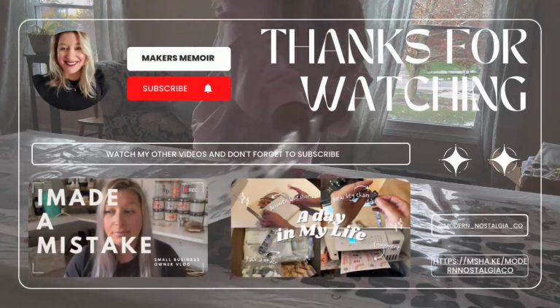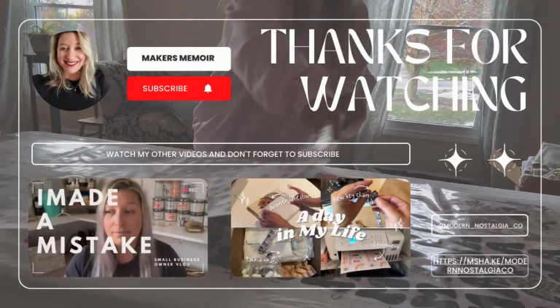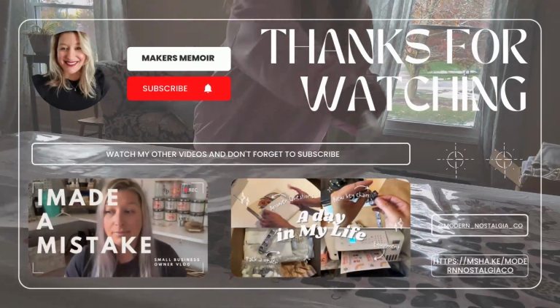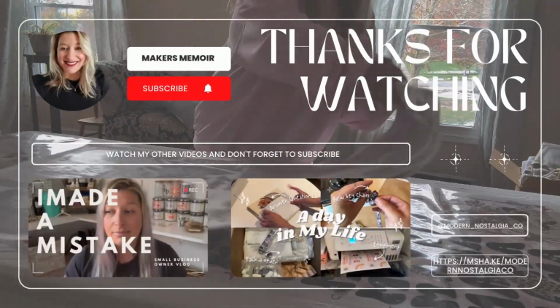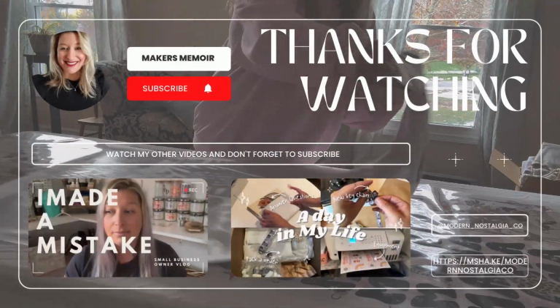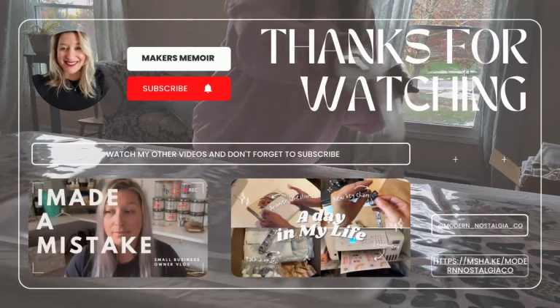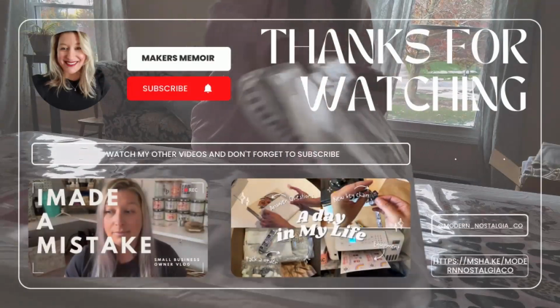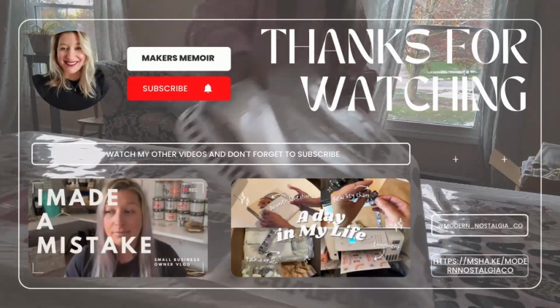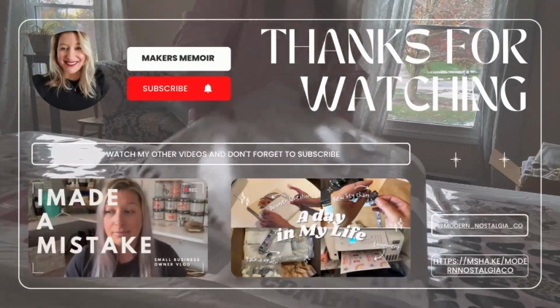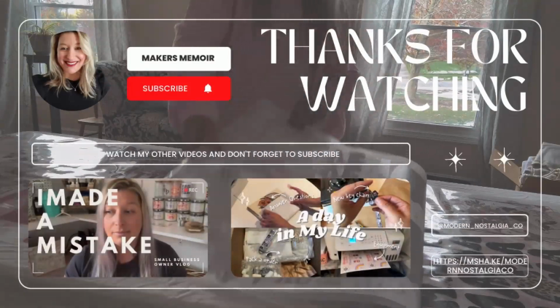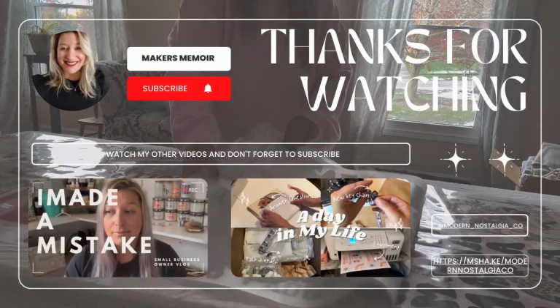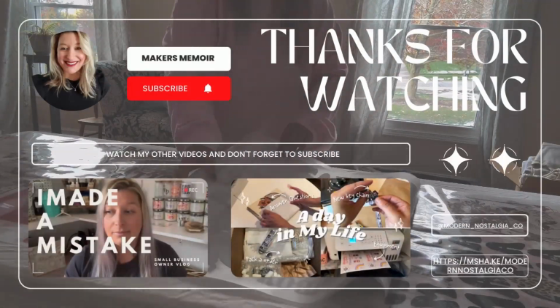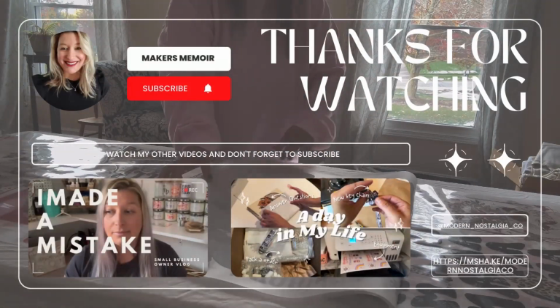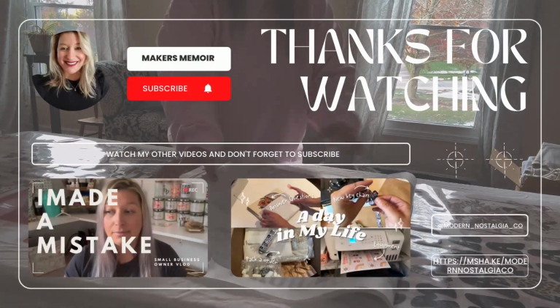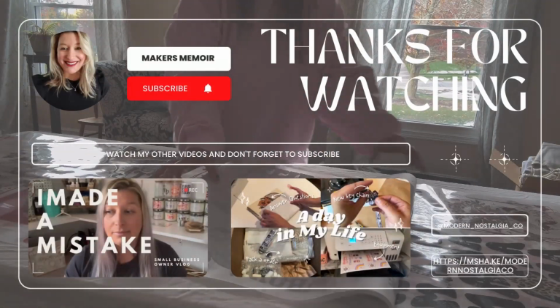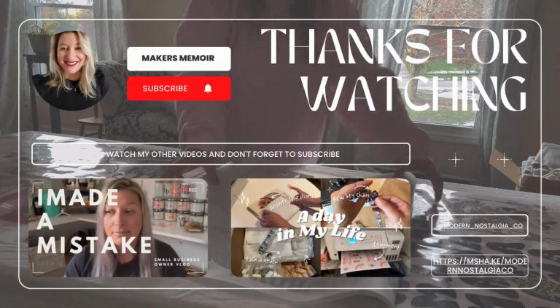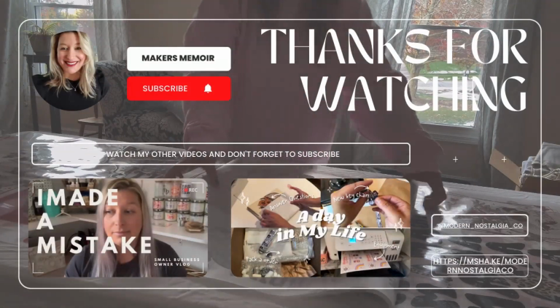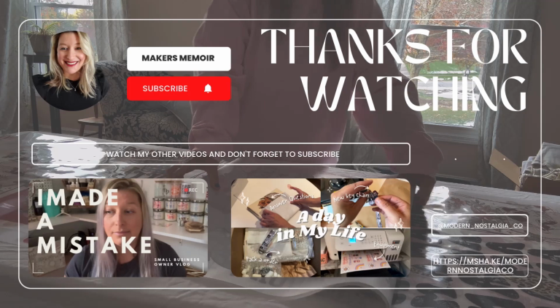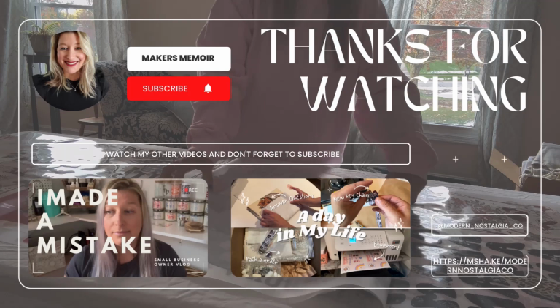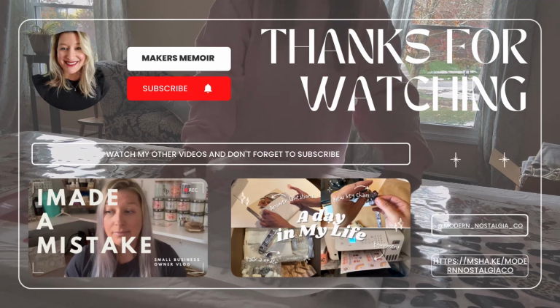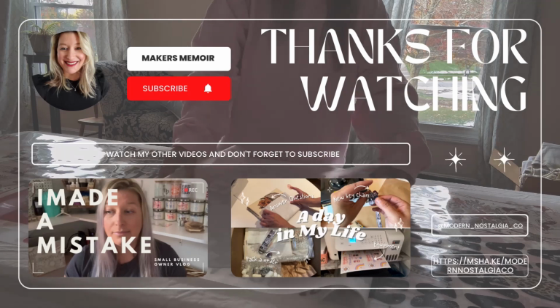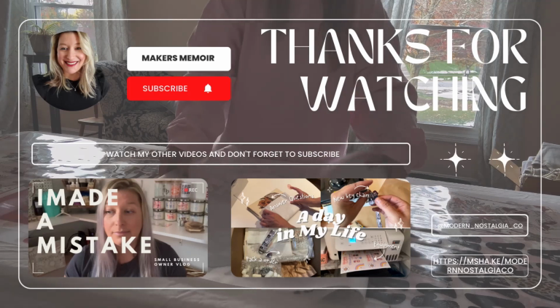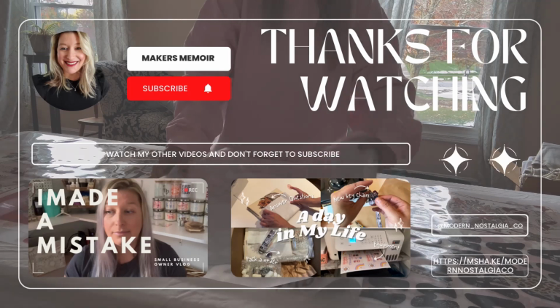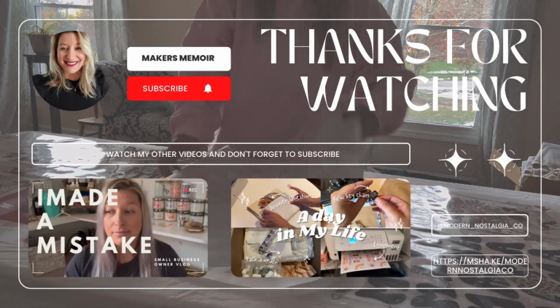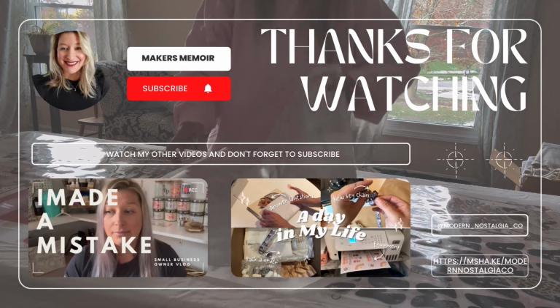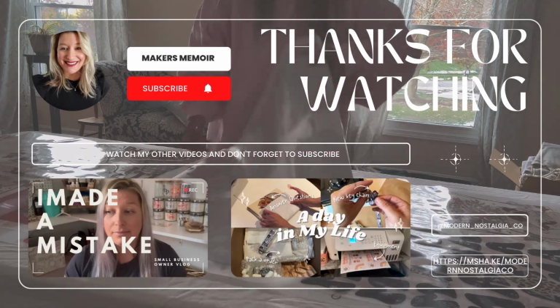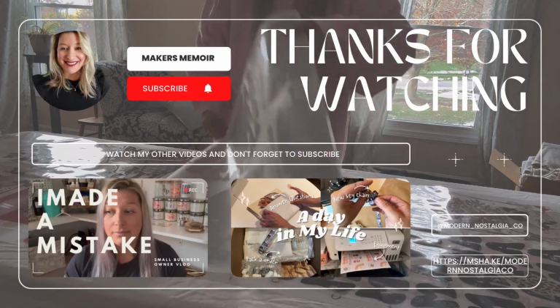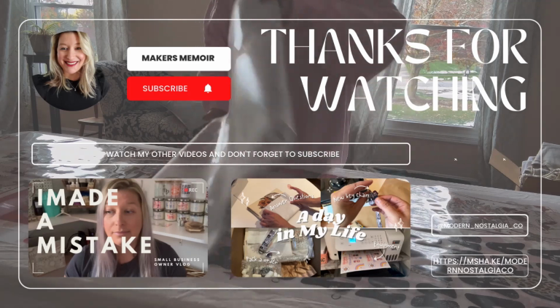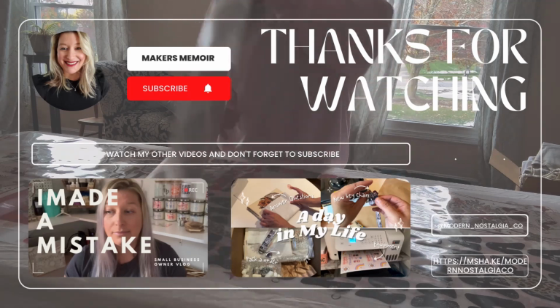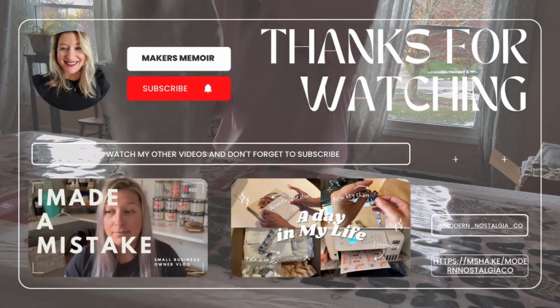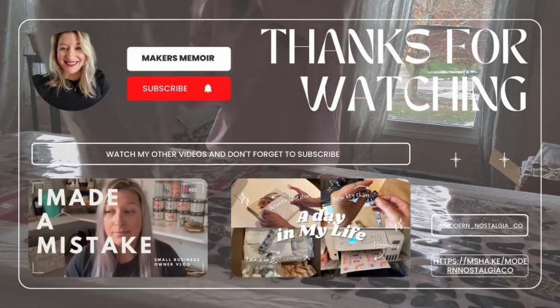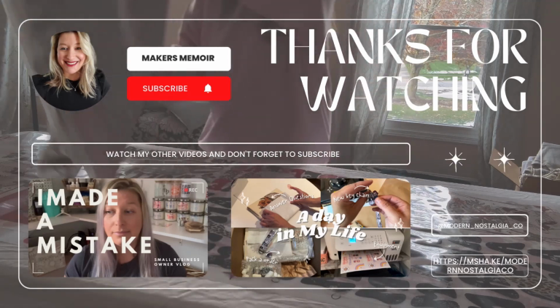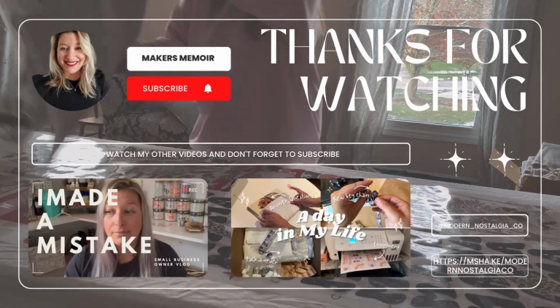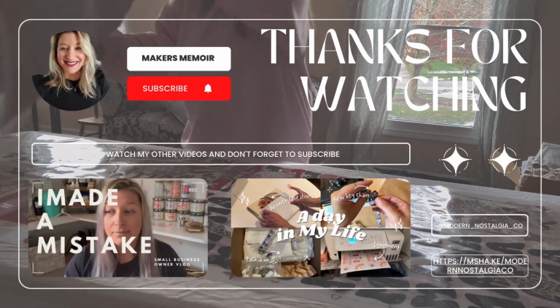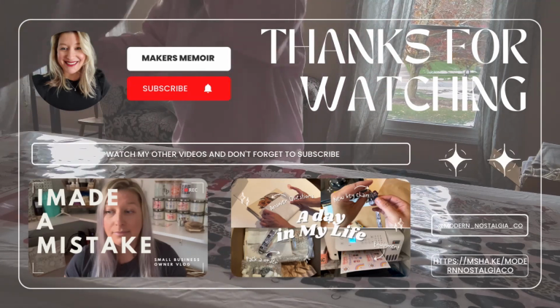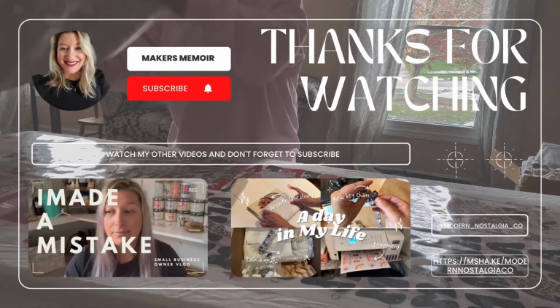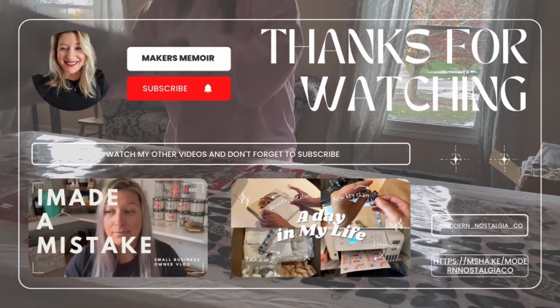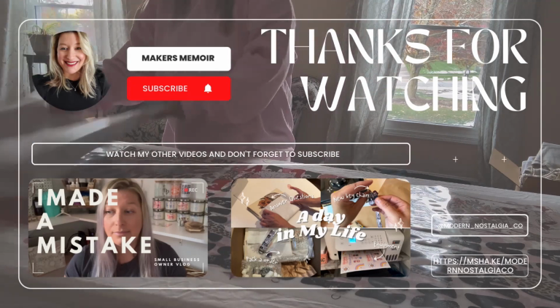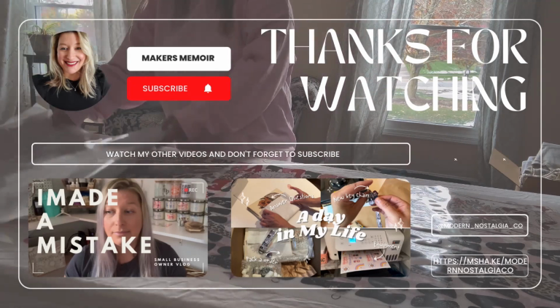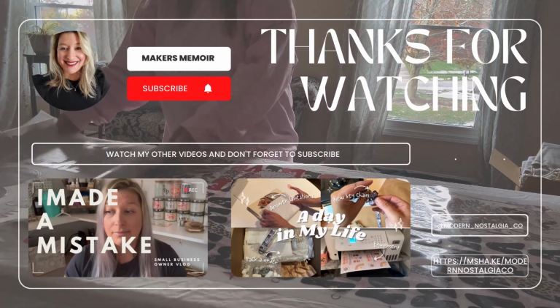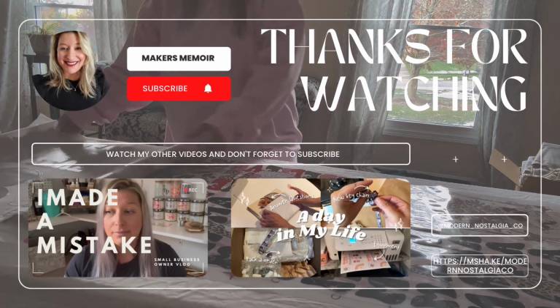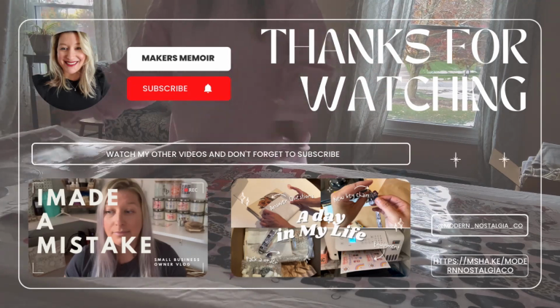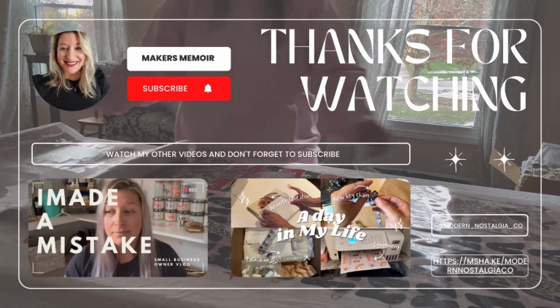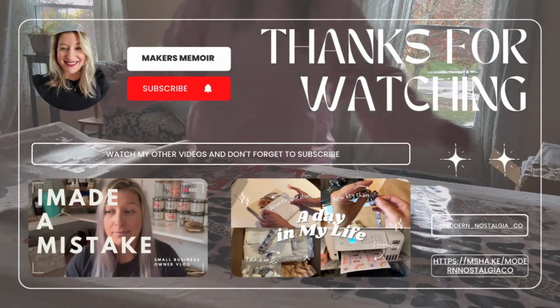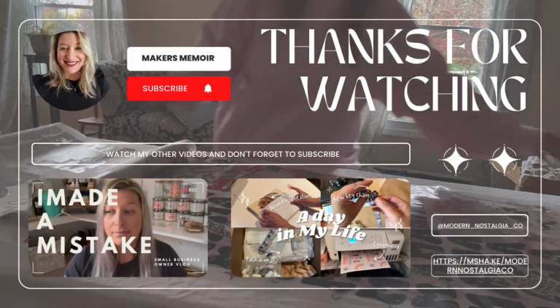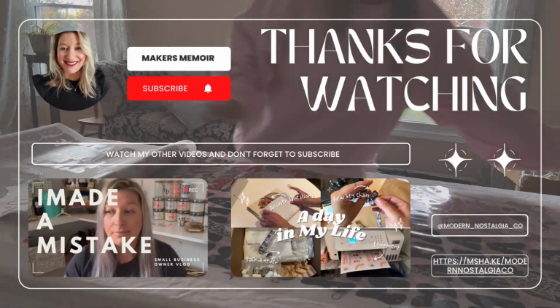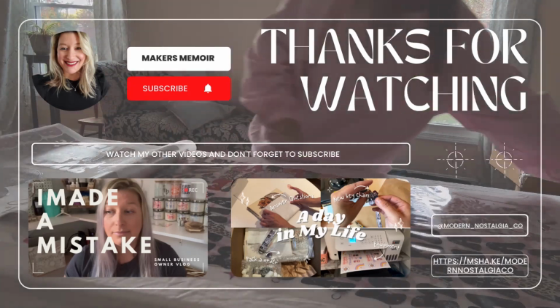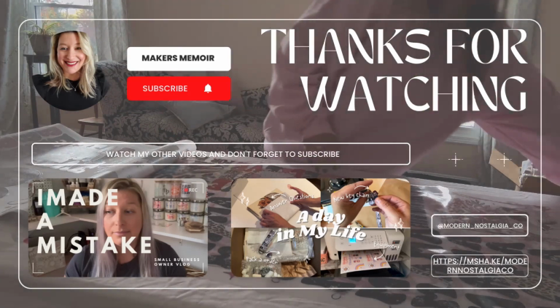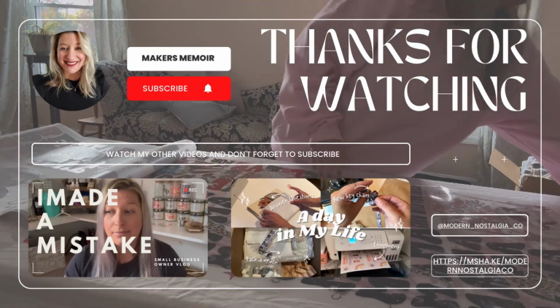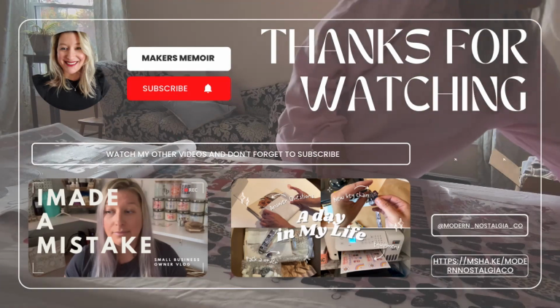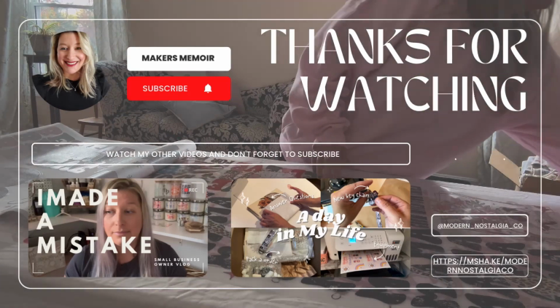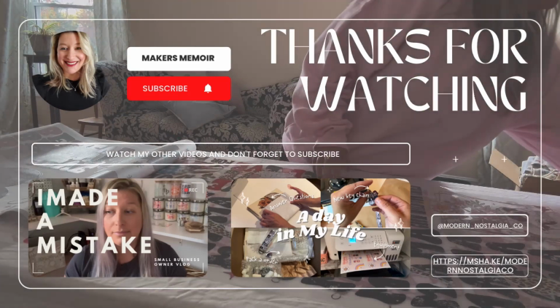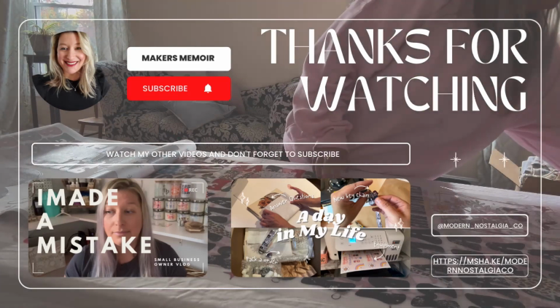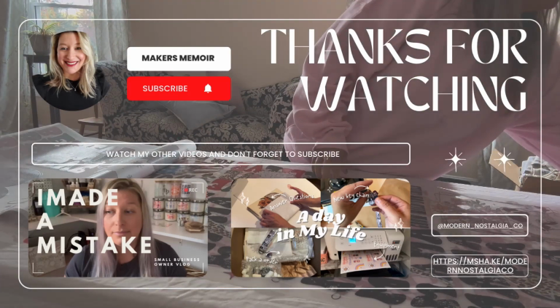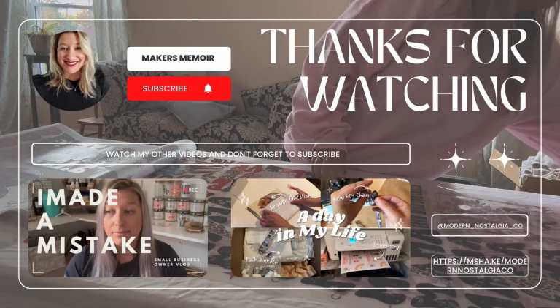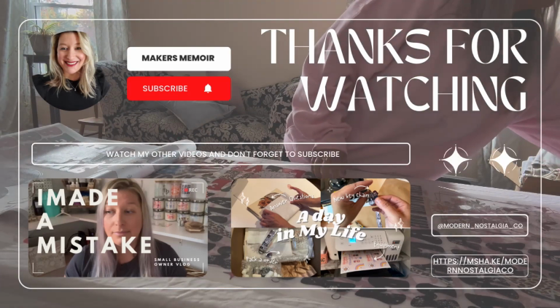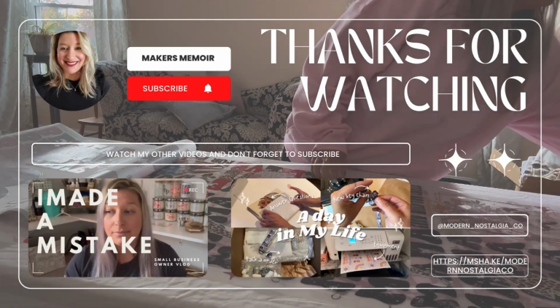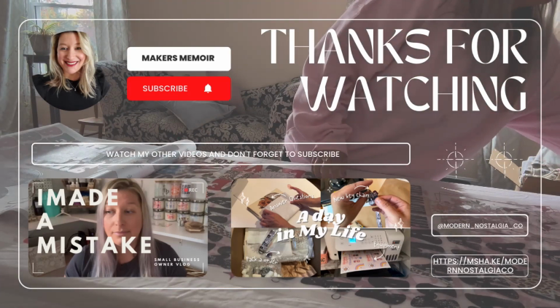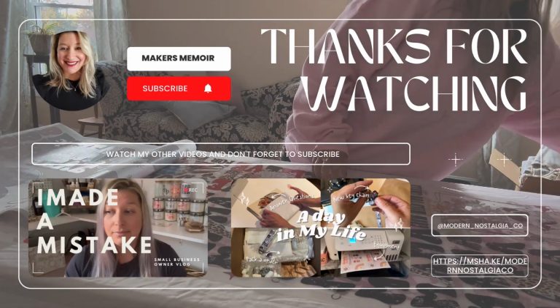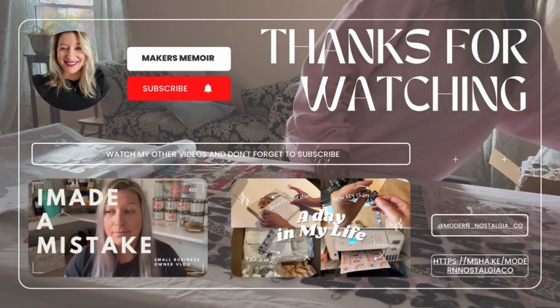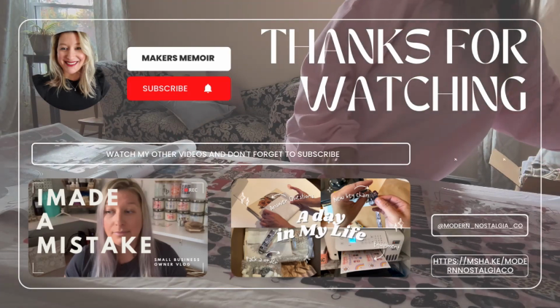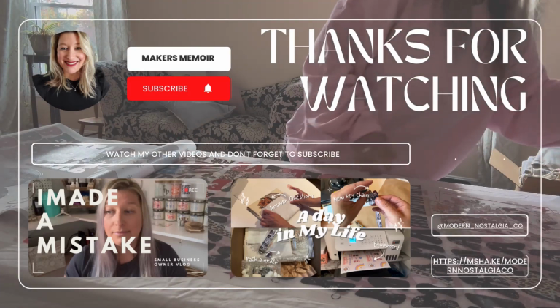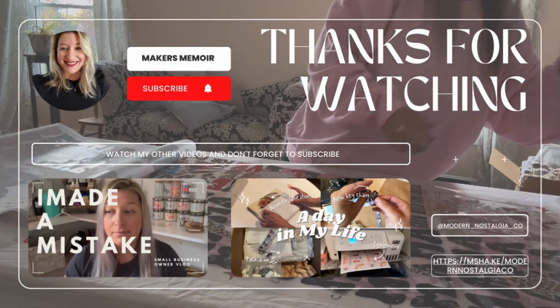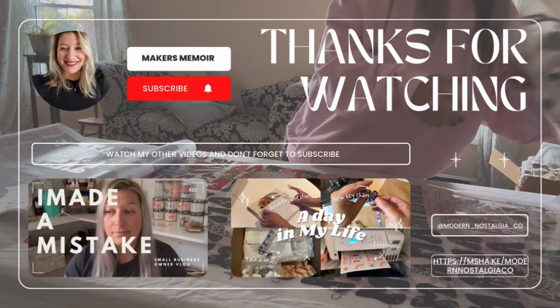Well friends, it's been fun hanging out. I hope you enjoyed today's video and I will catch you in the next one.